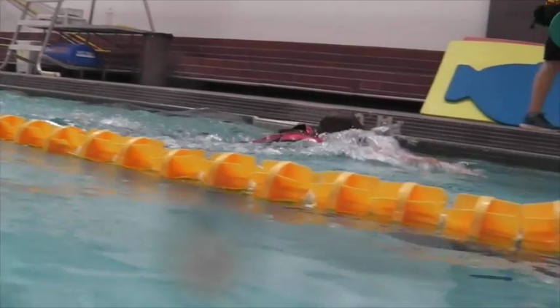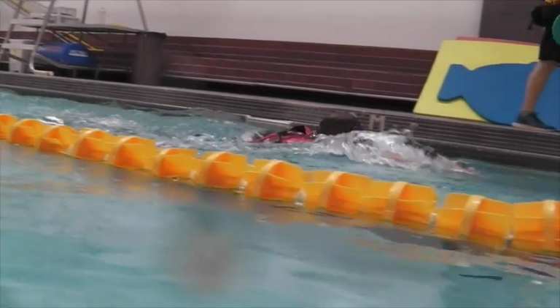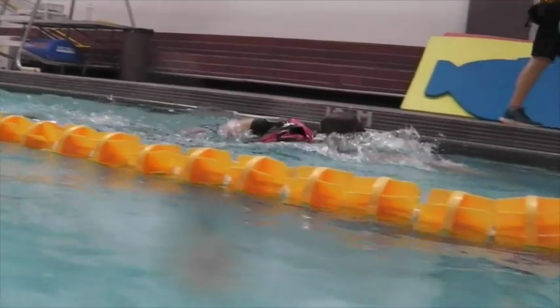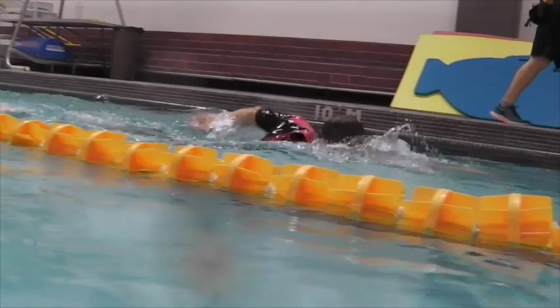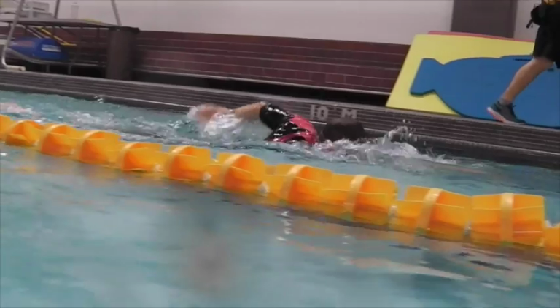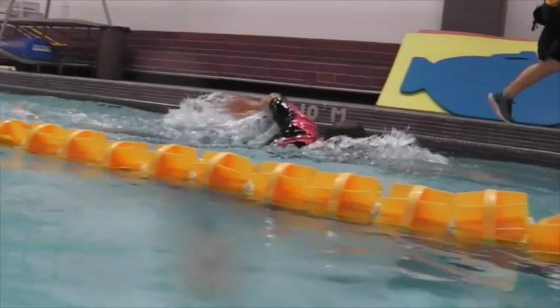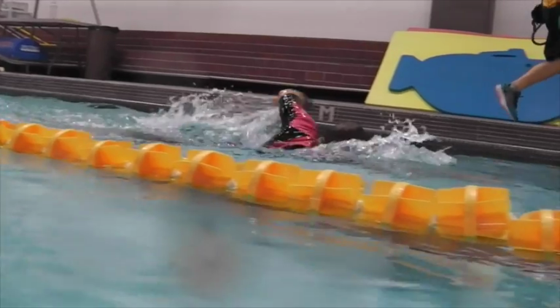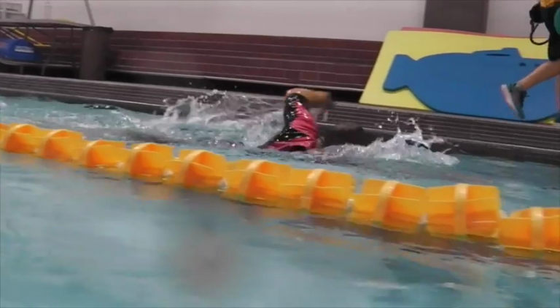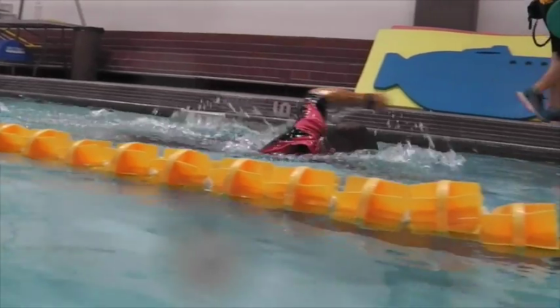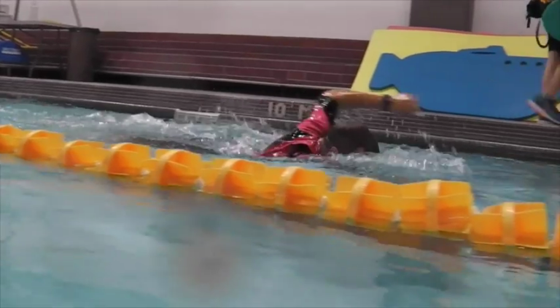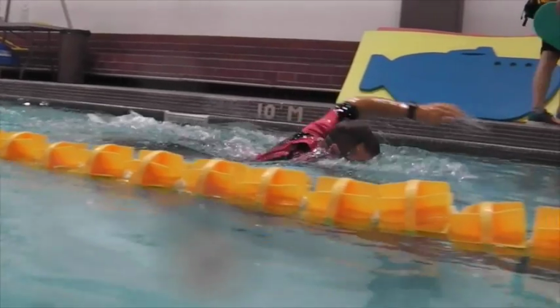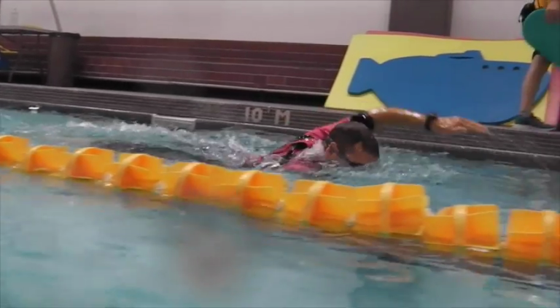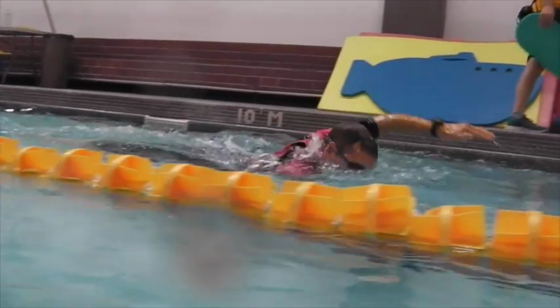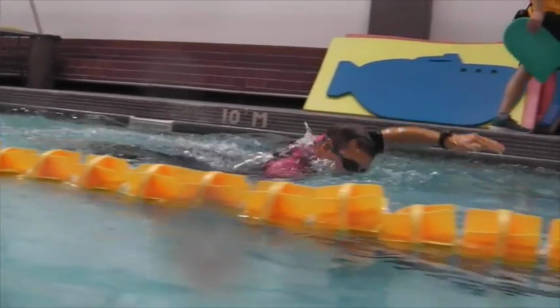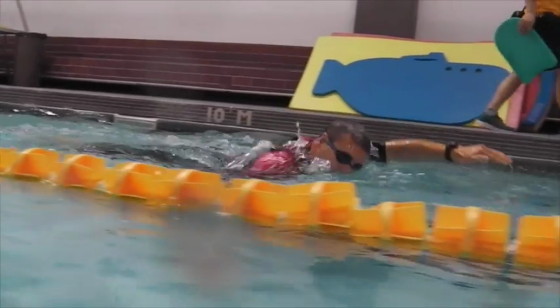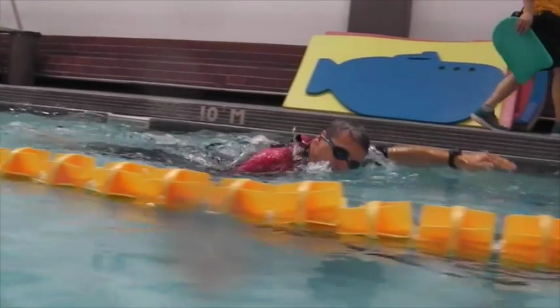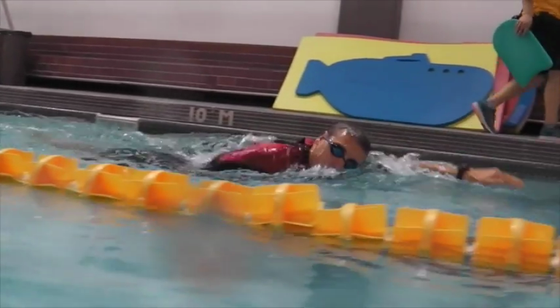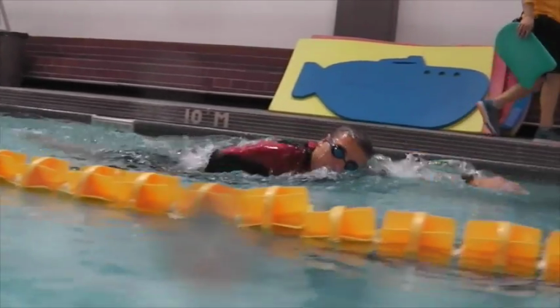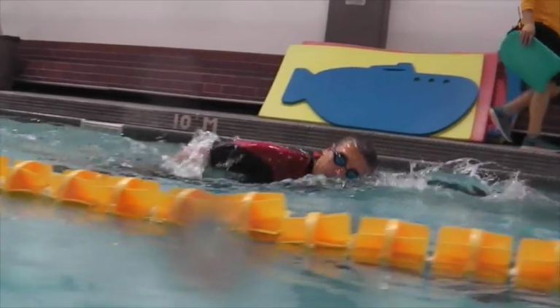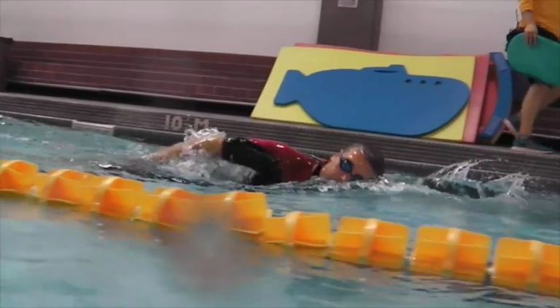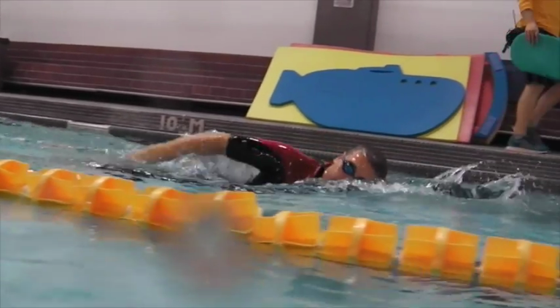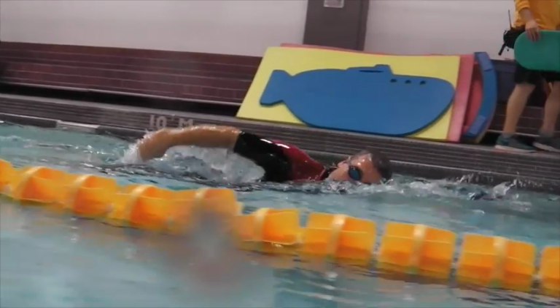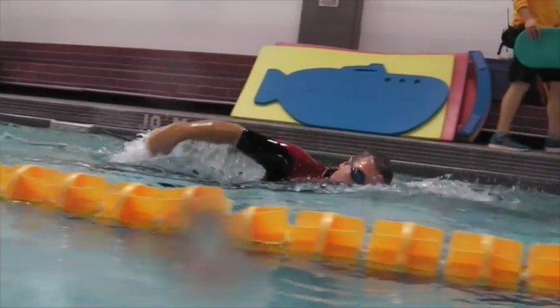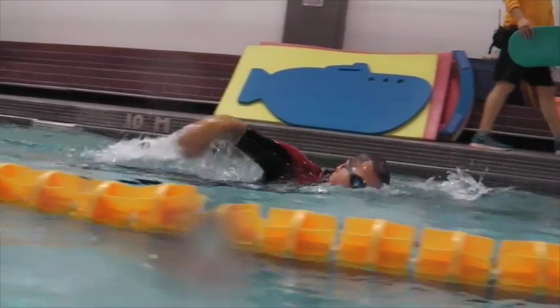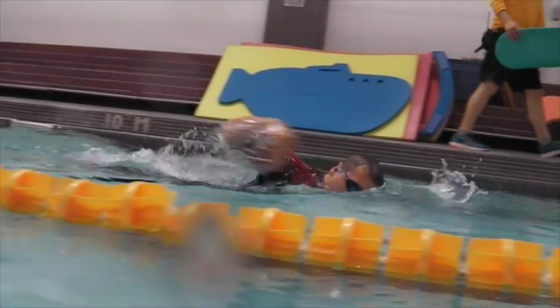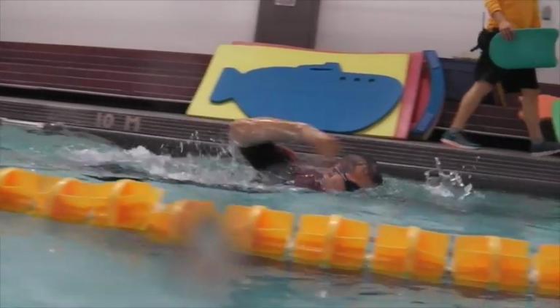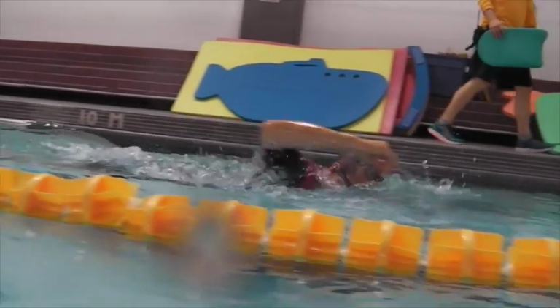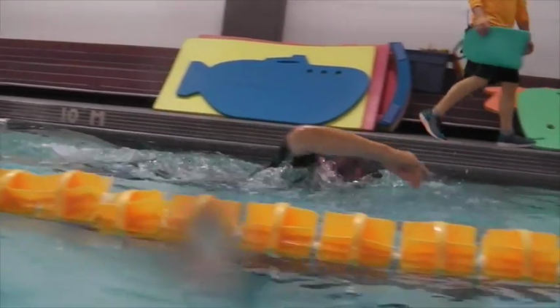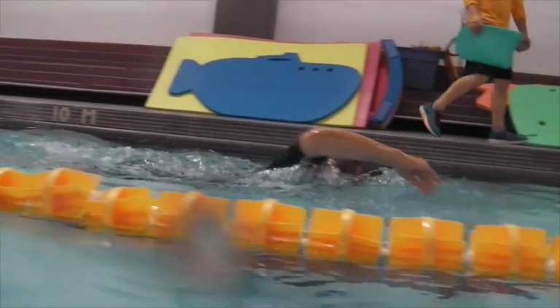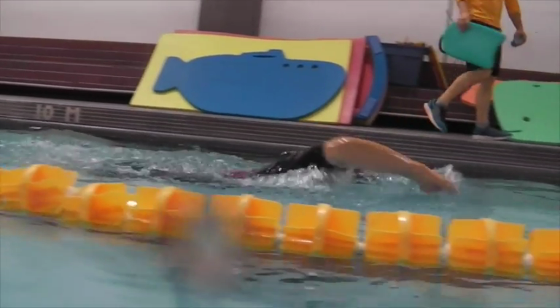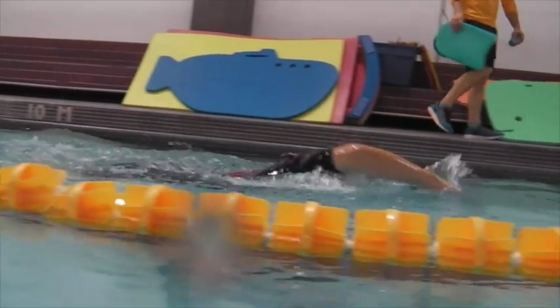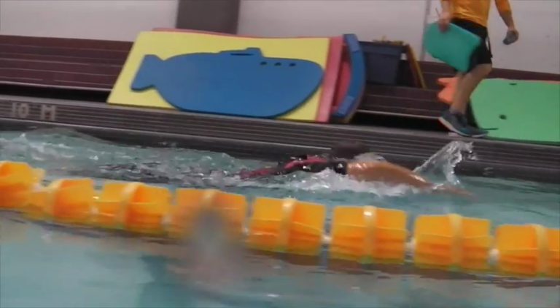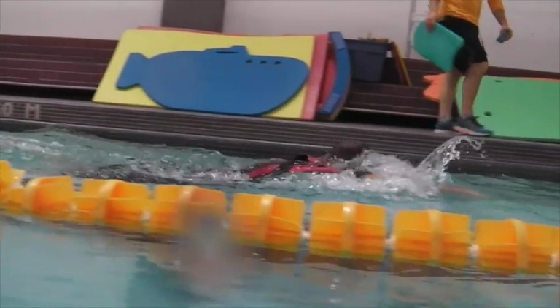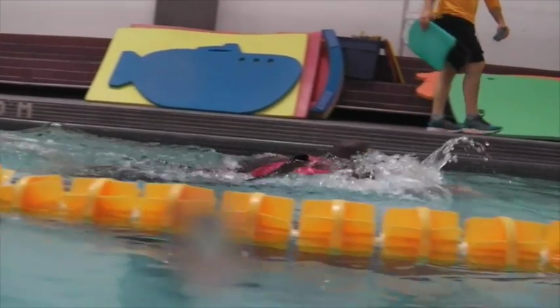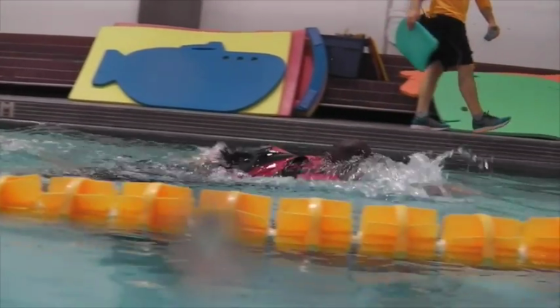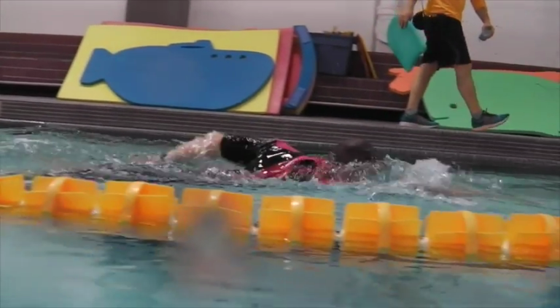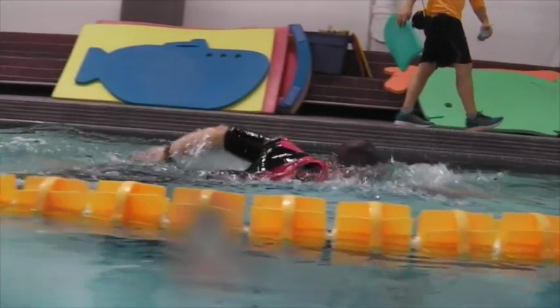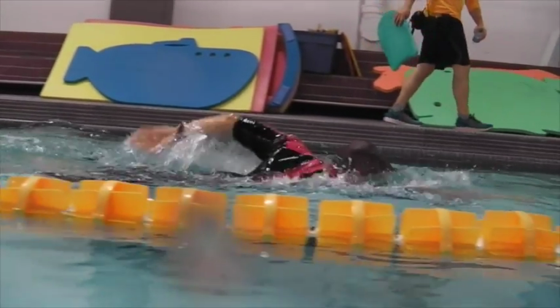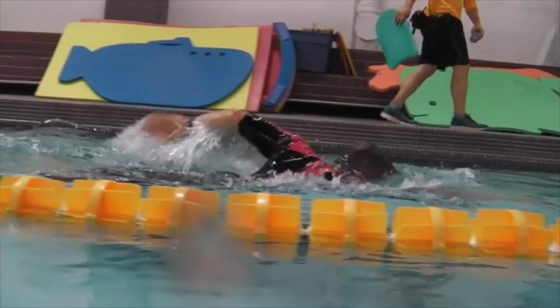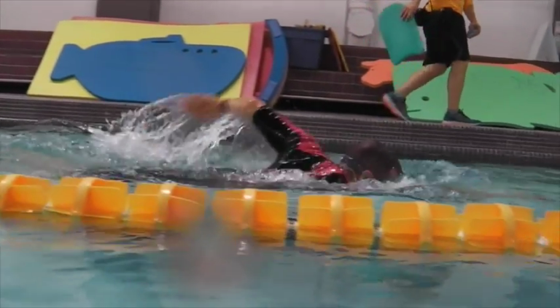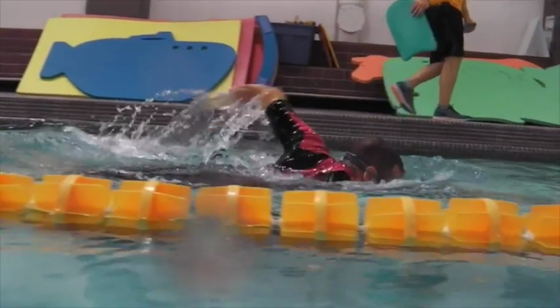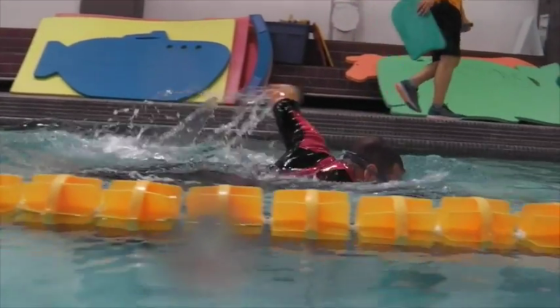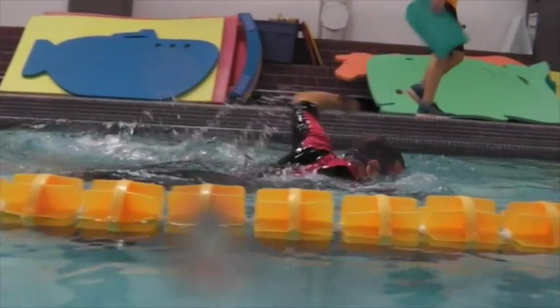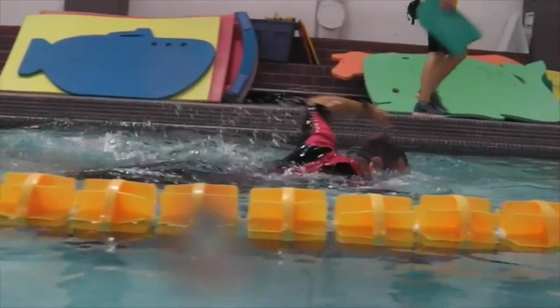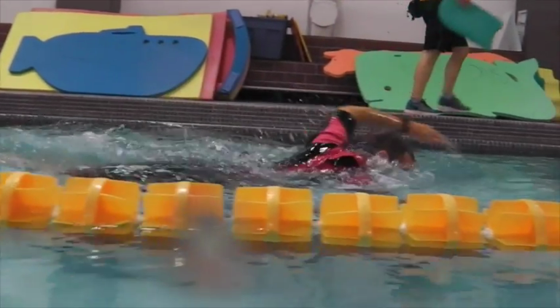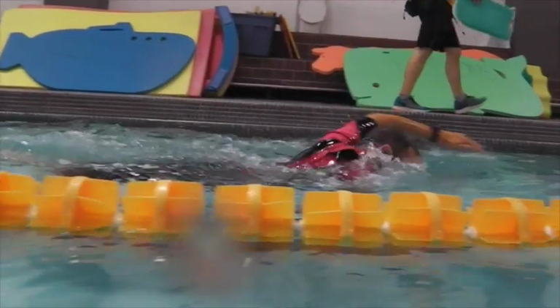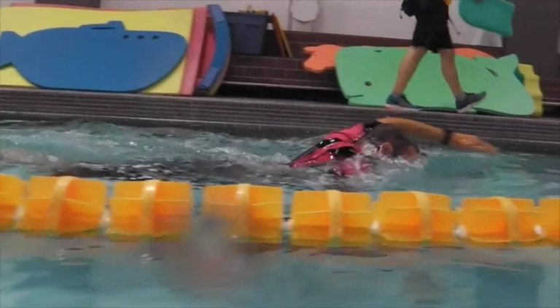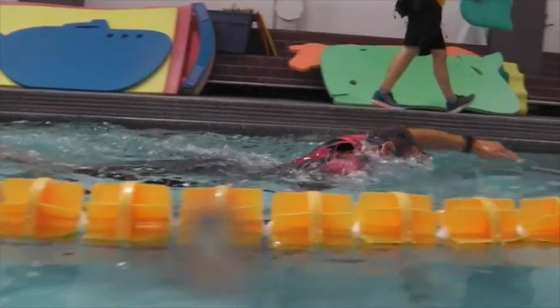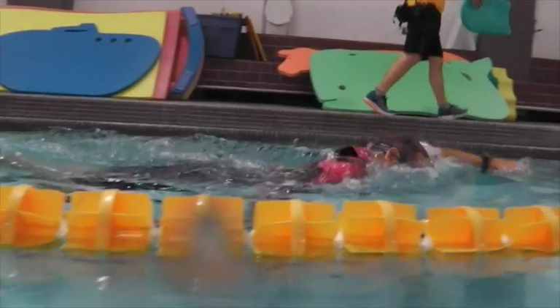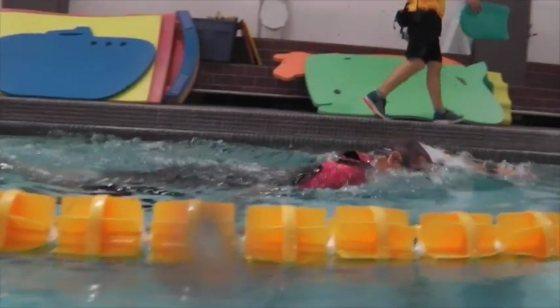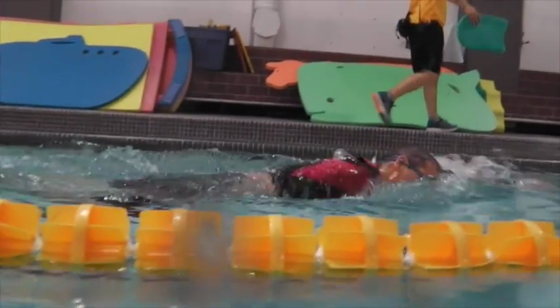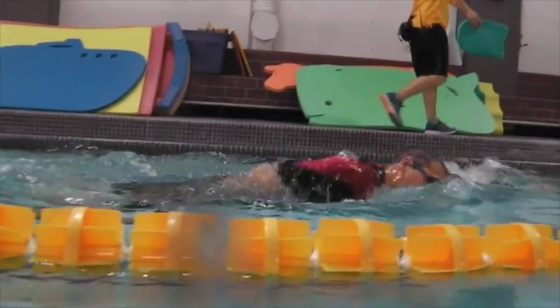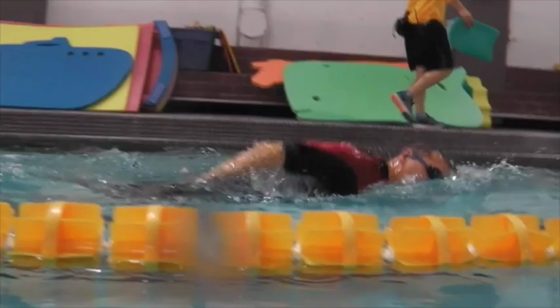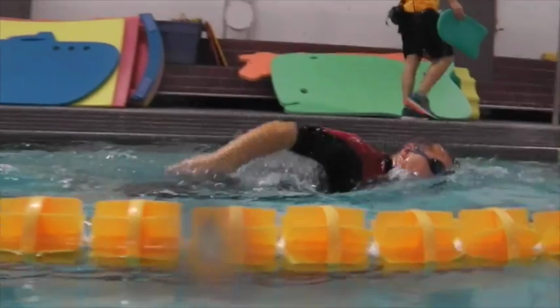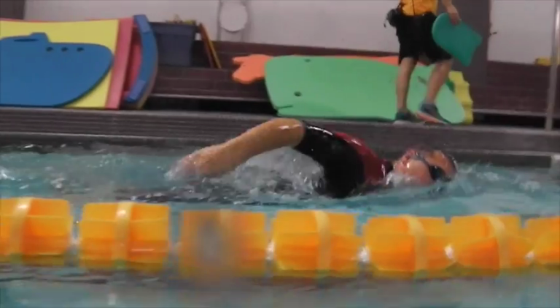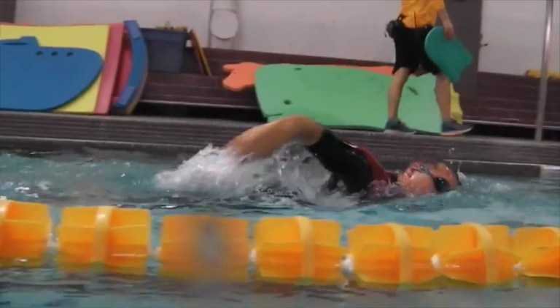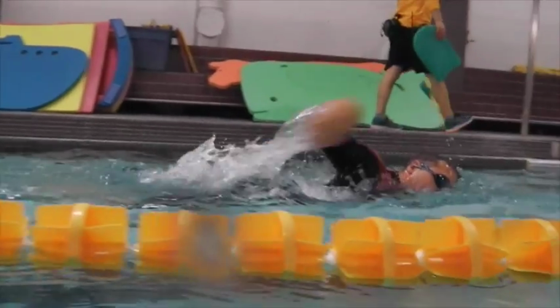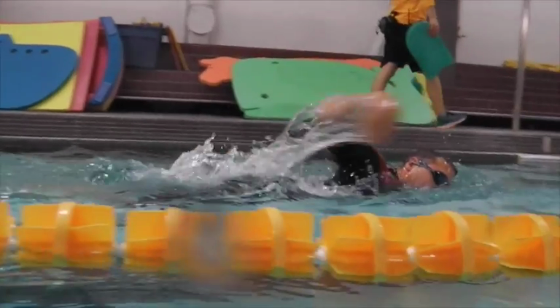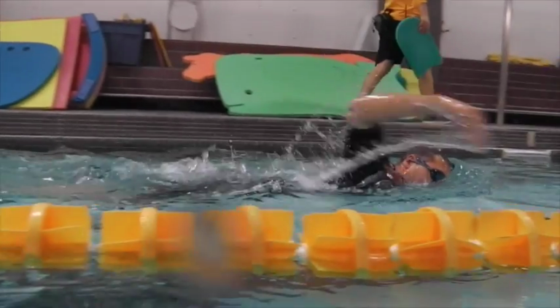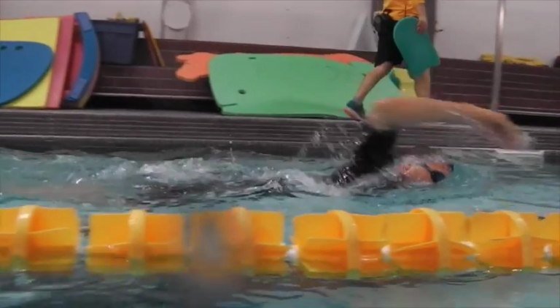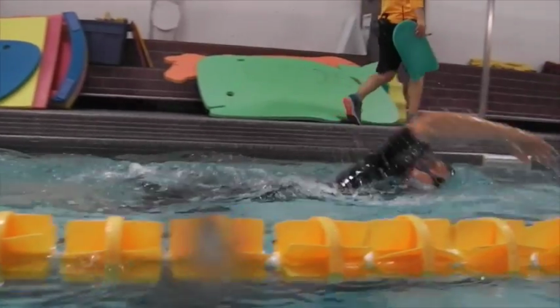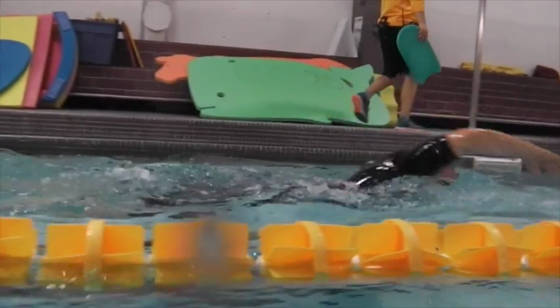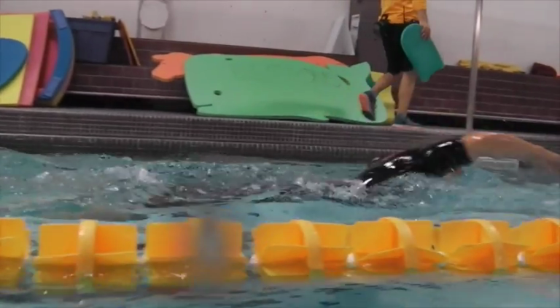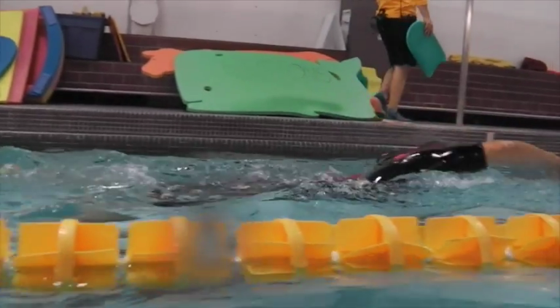Over the water we can see that high head and you pushing a lot of water as you try to get your arms into the water.